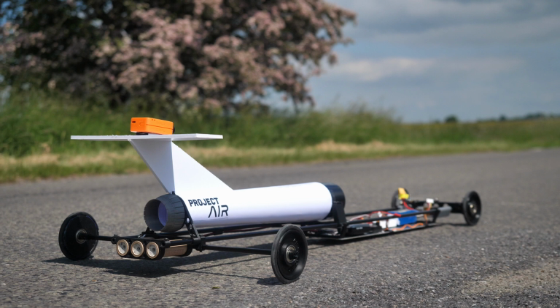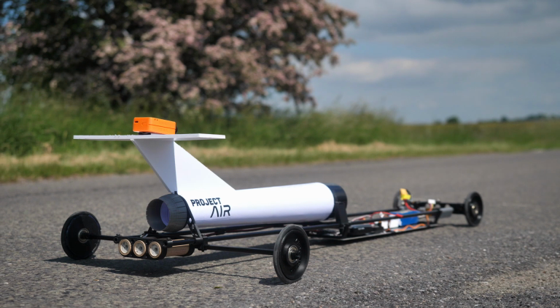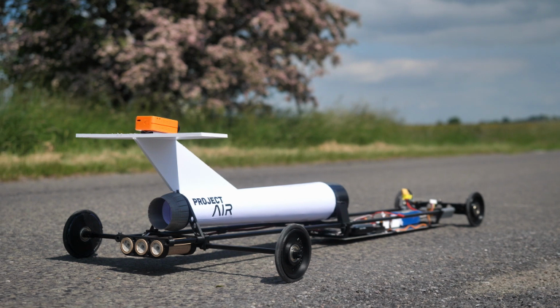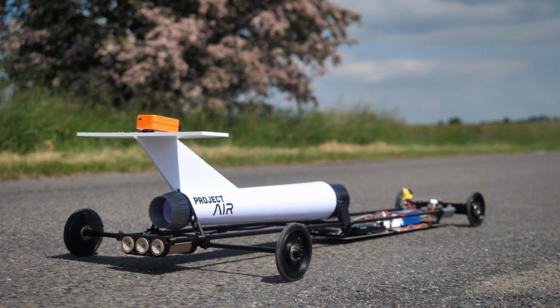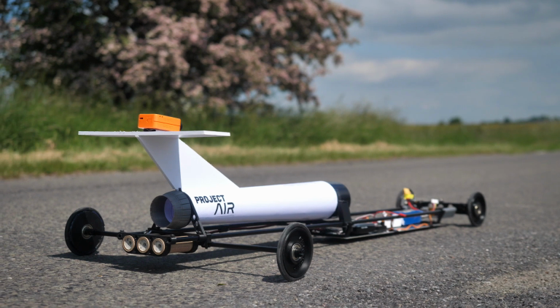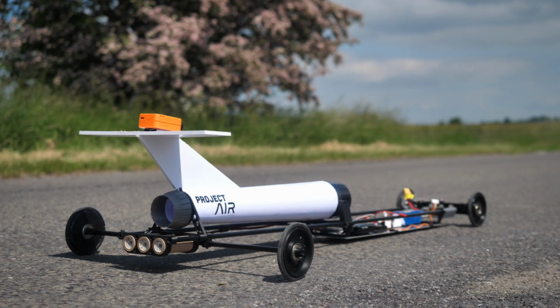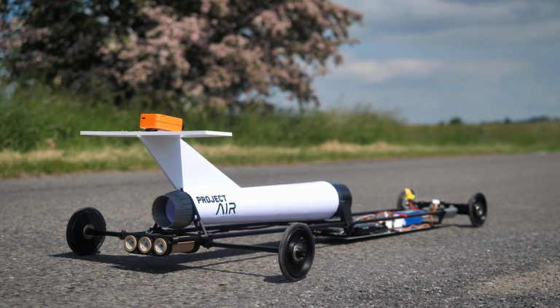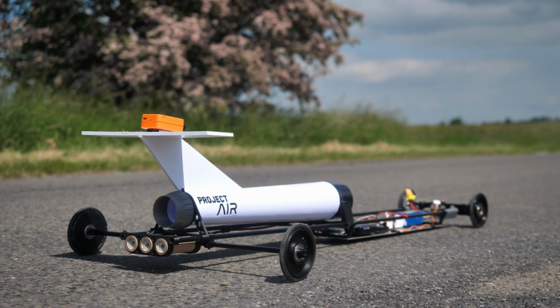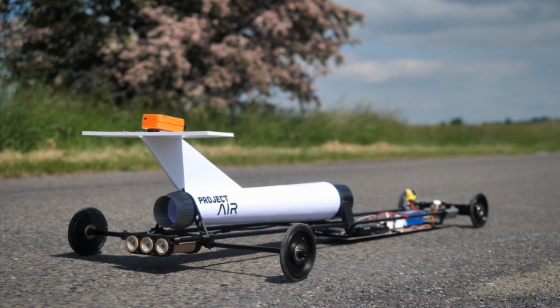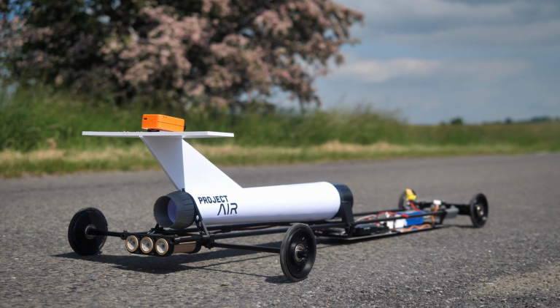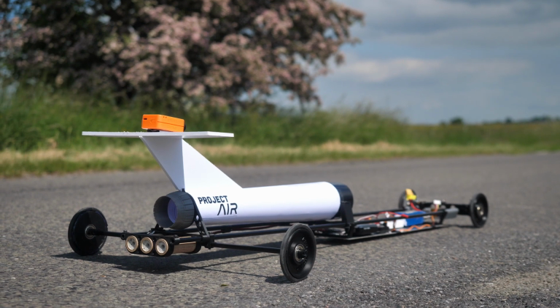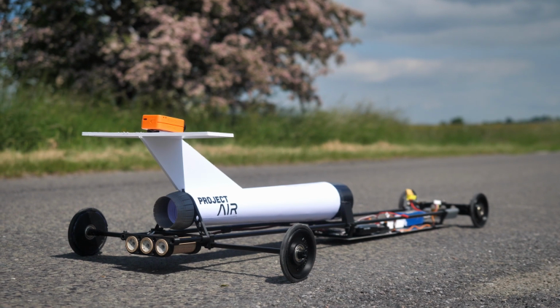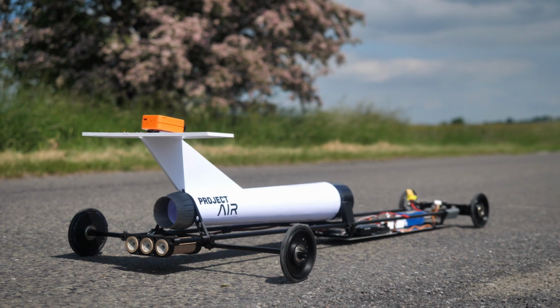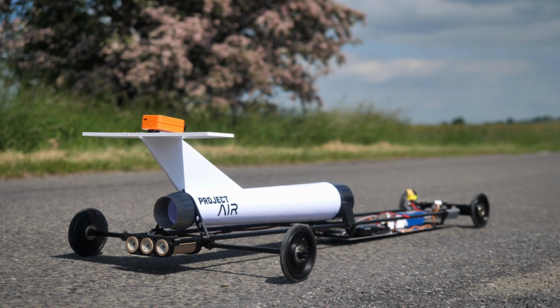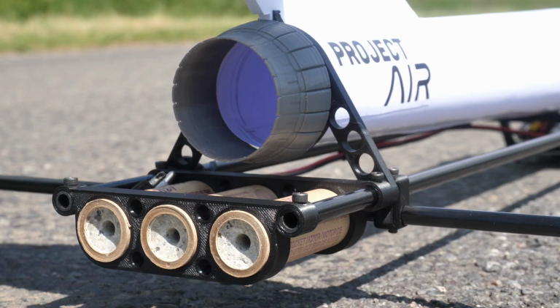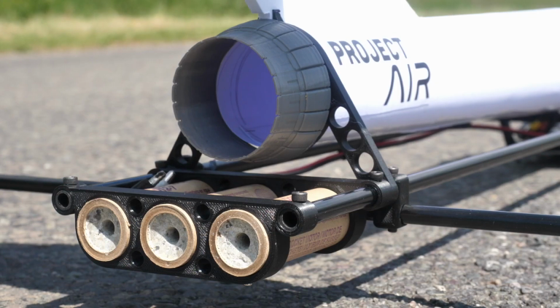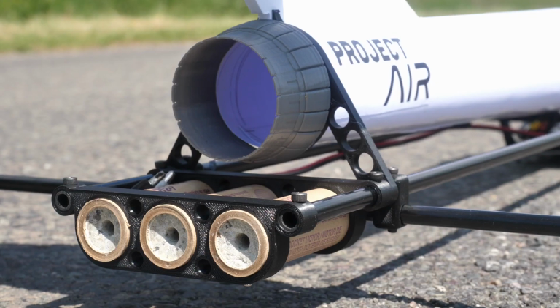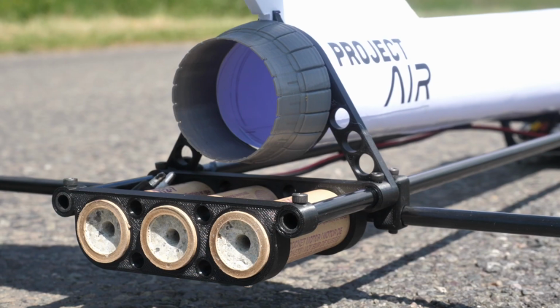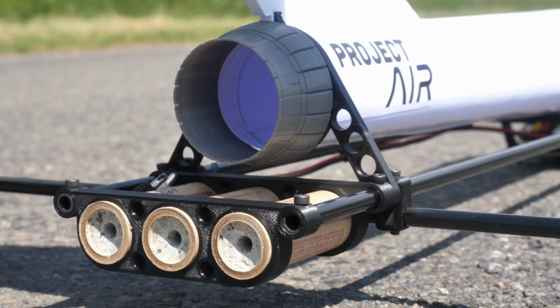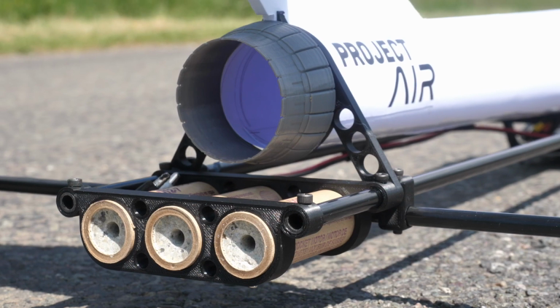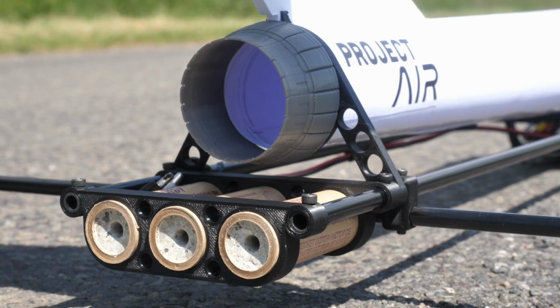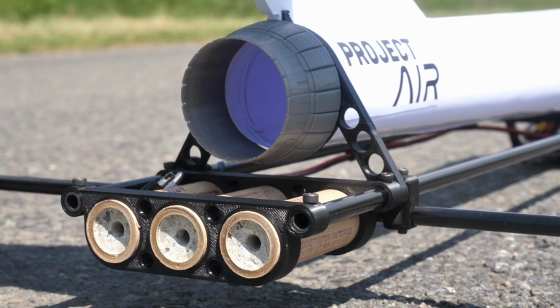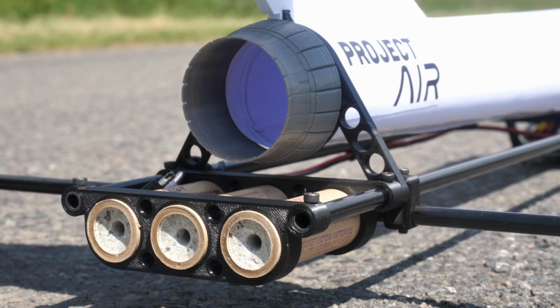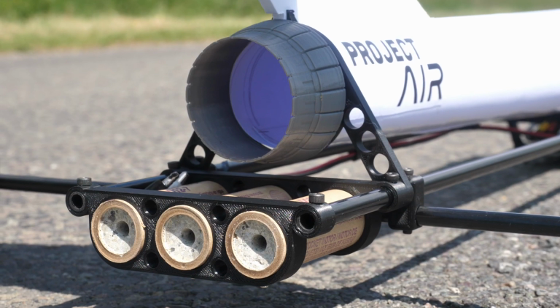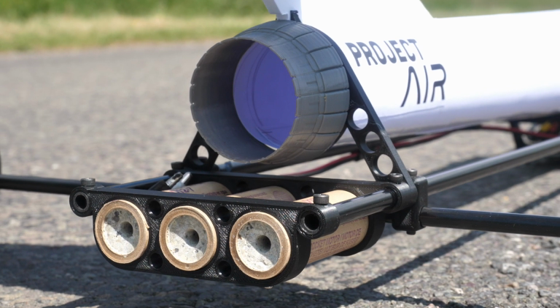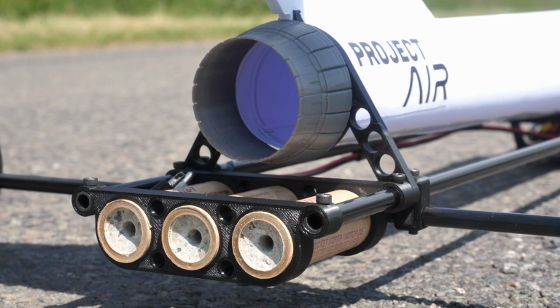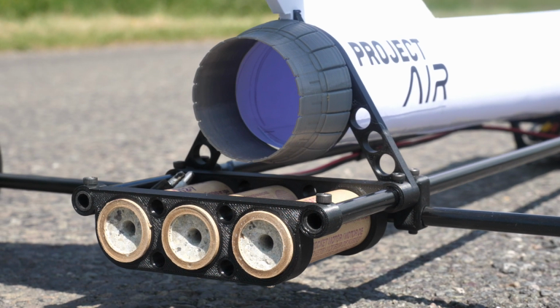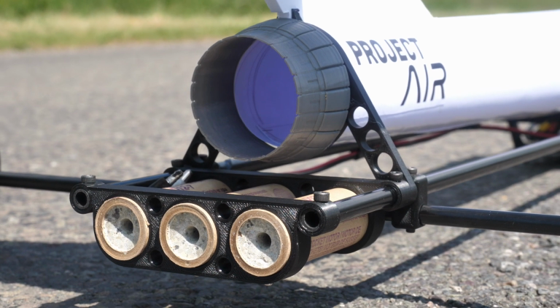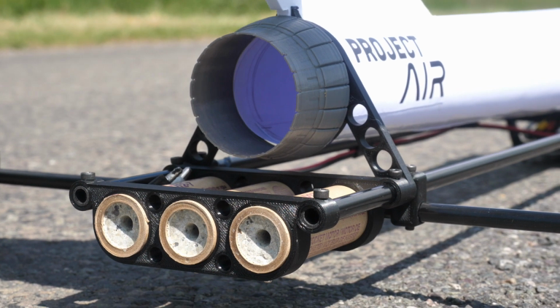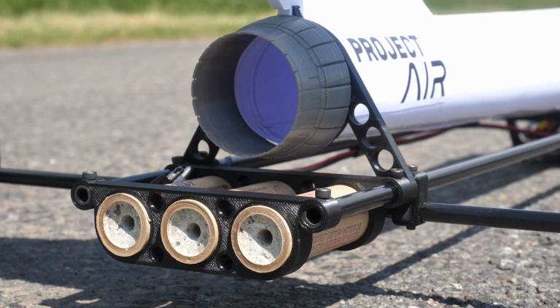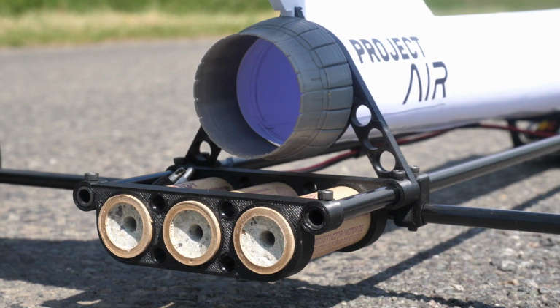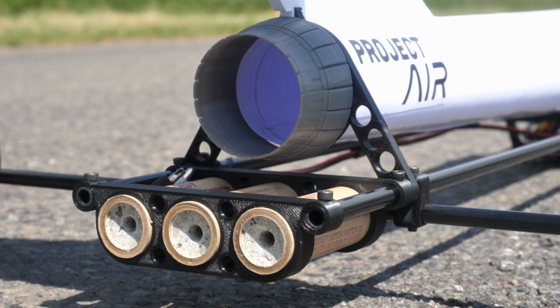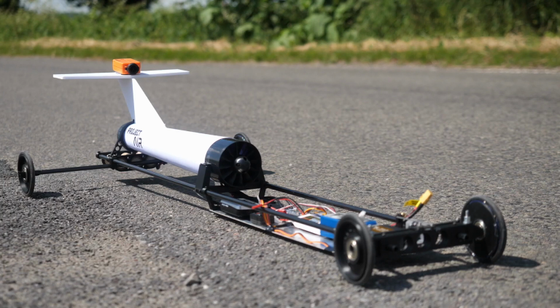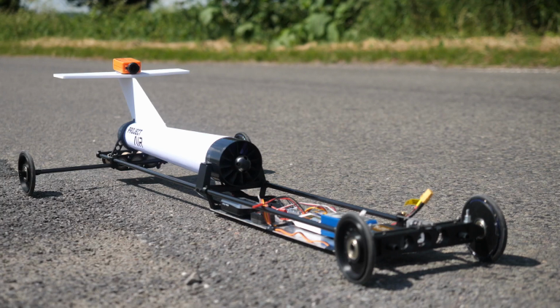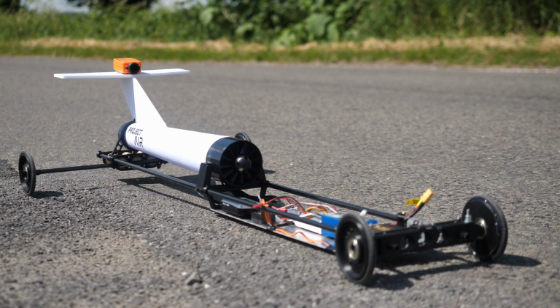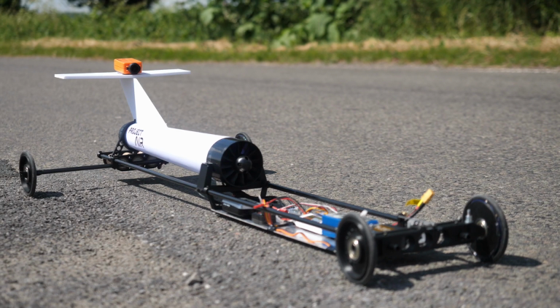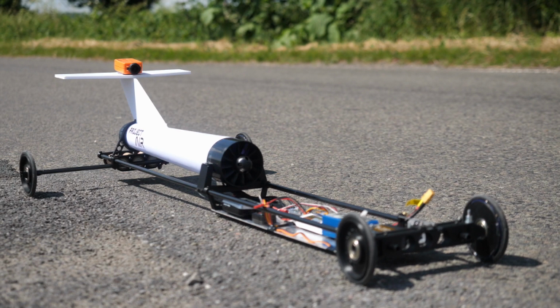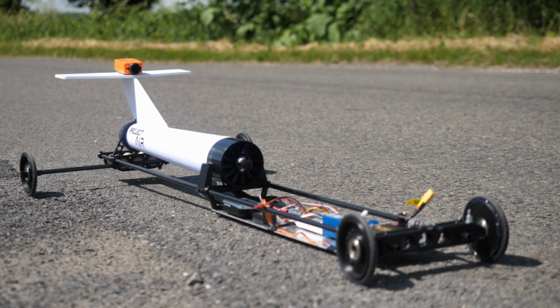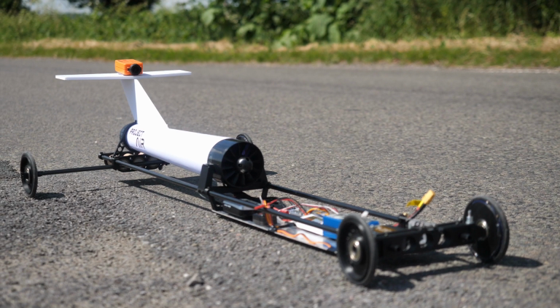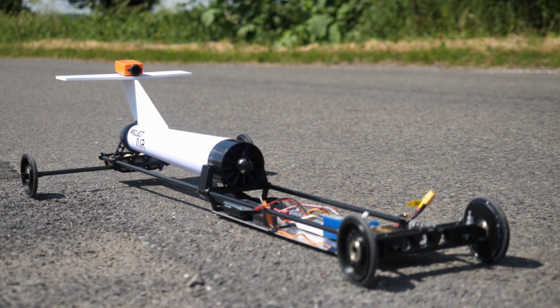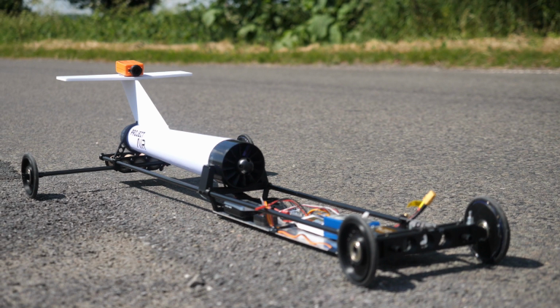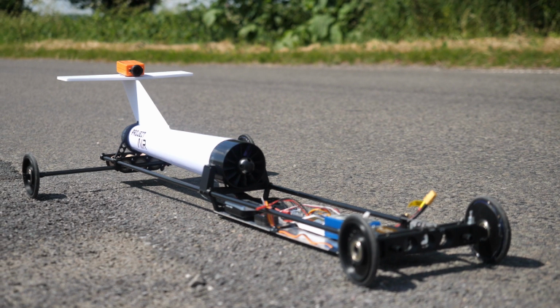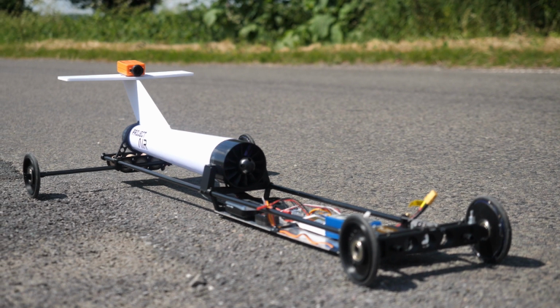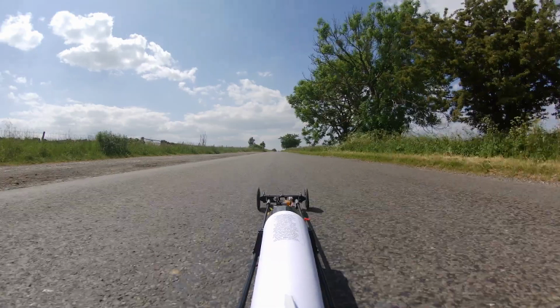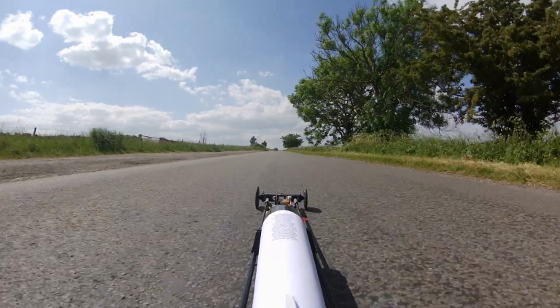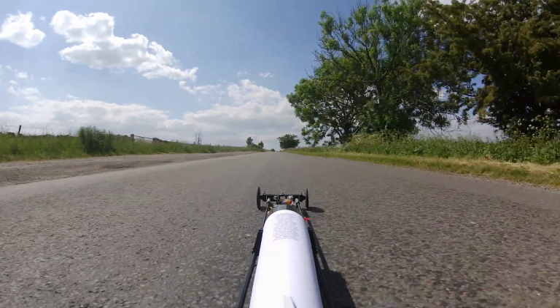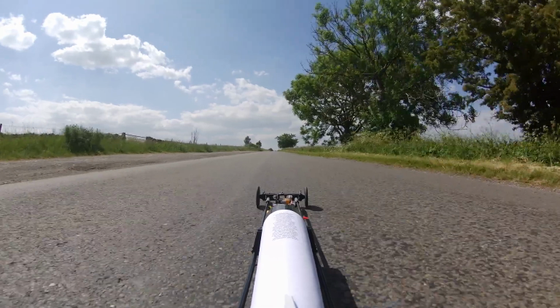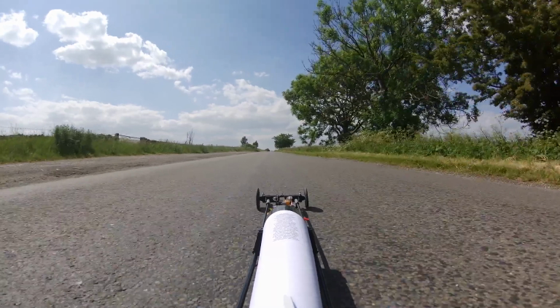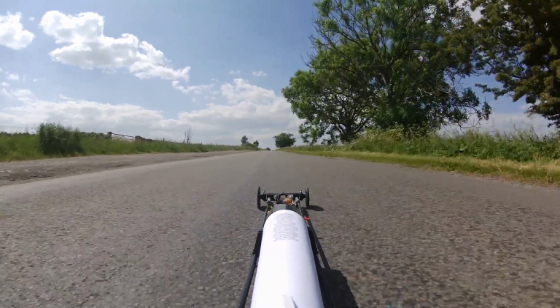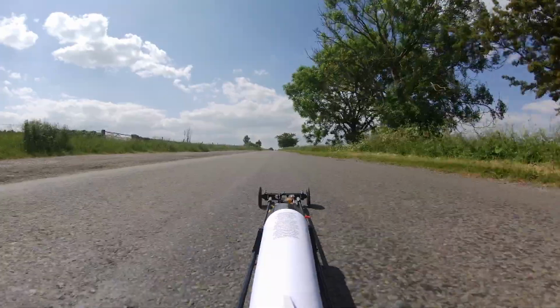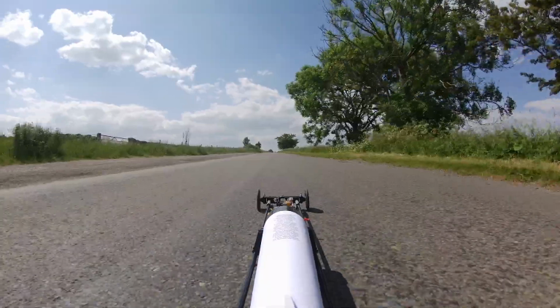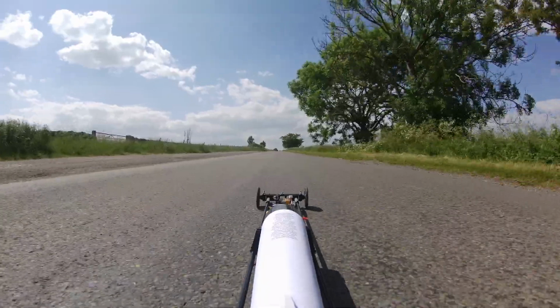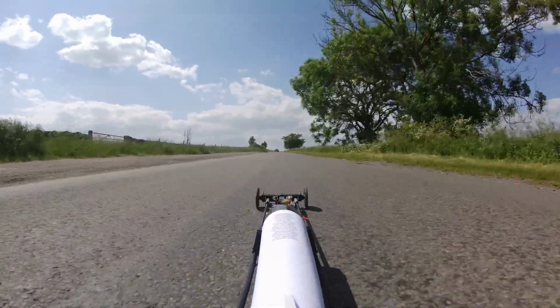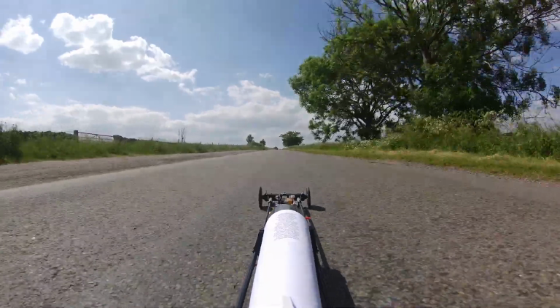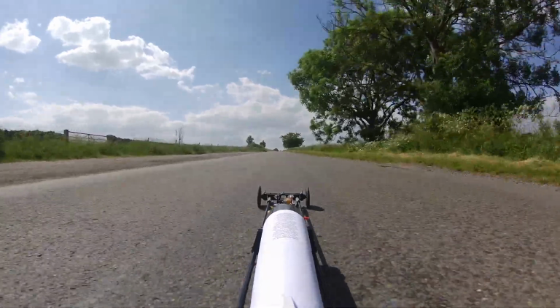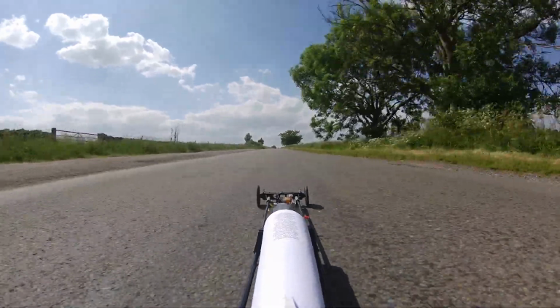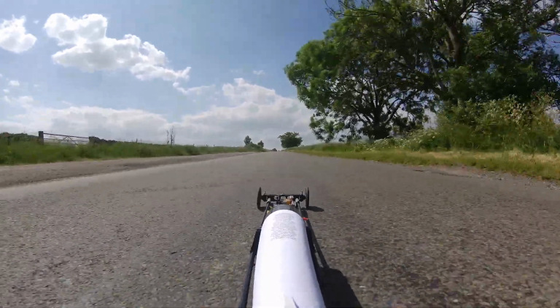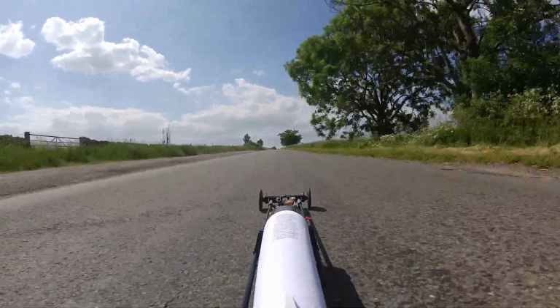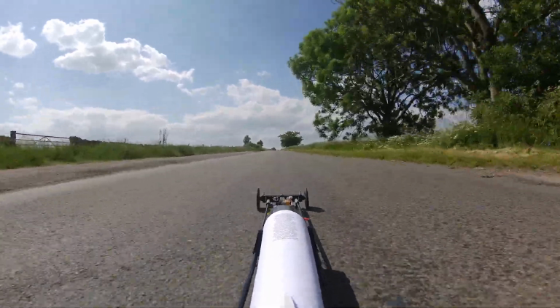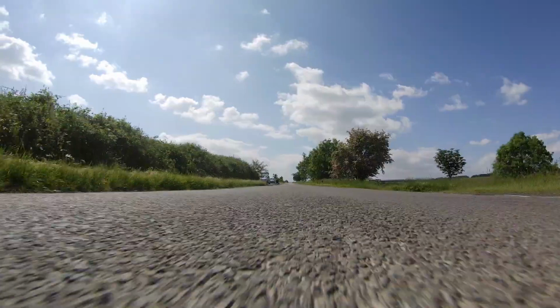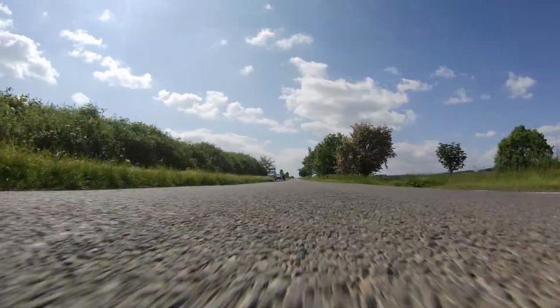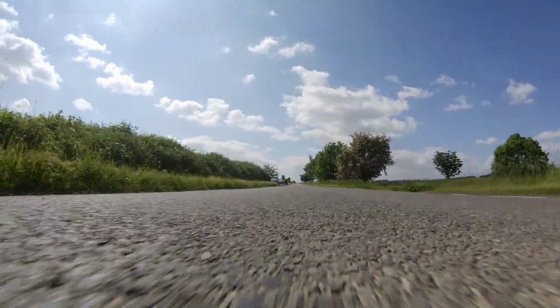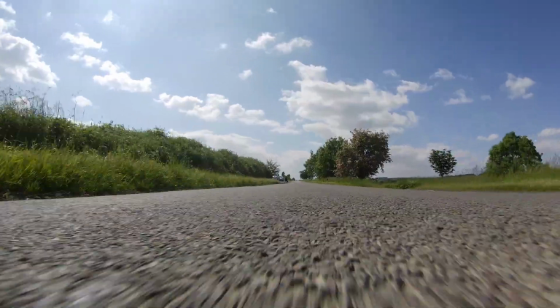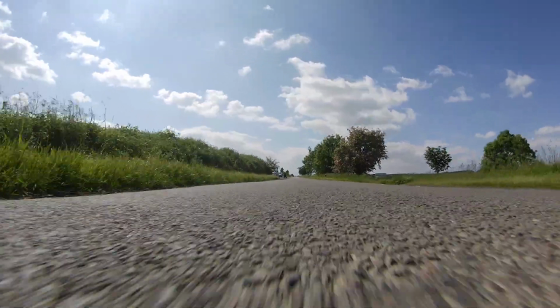This is a remote control car powered by a combination of rockets and electric power. As you might imagine, it doesn't hang about.